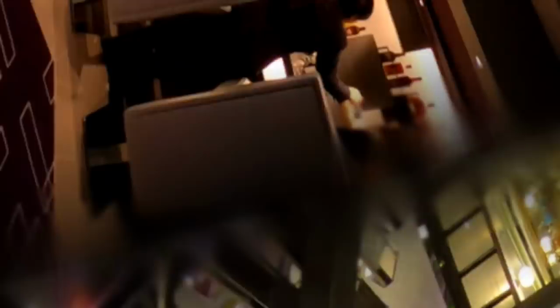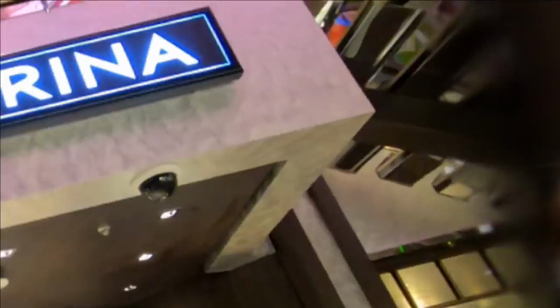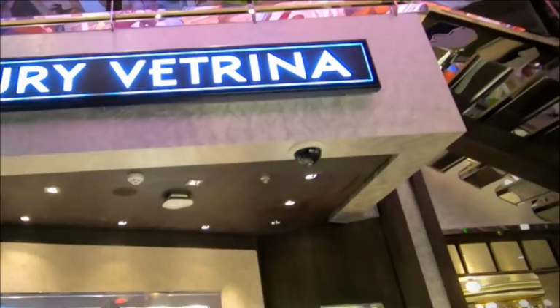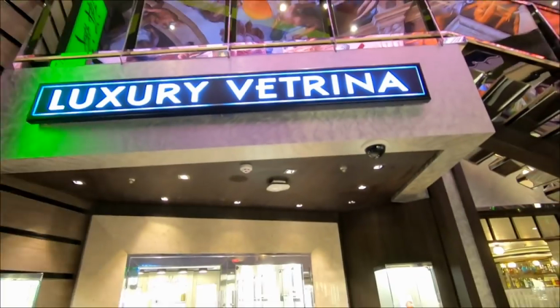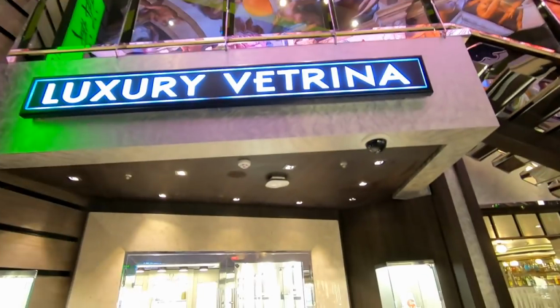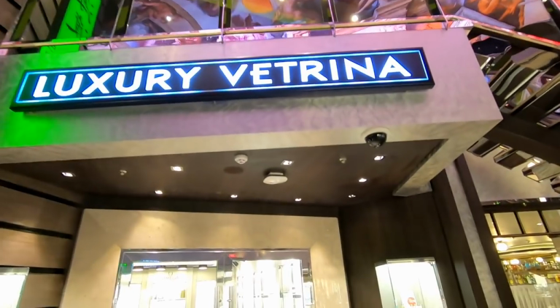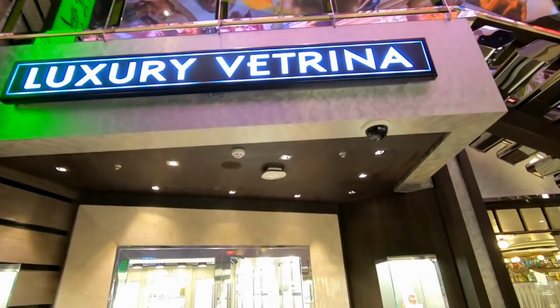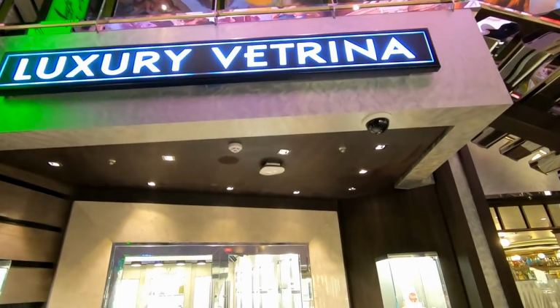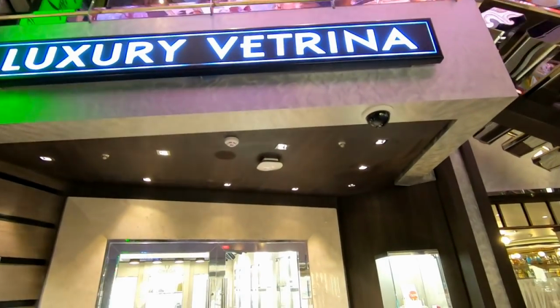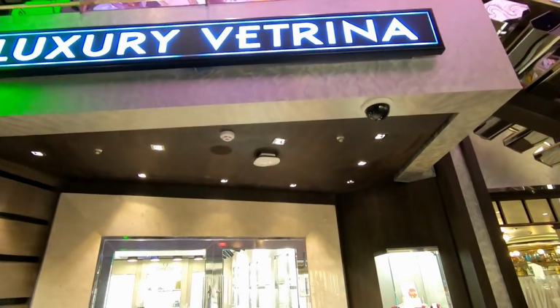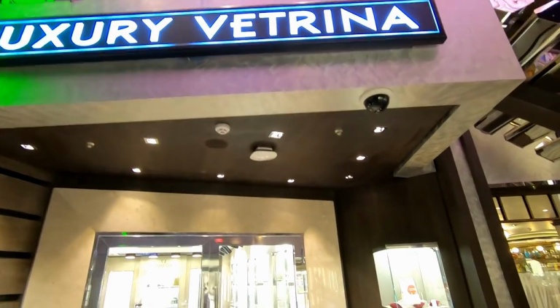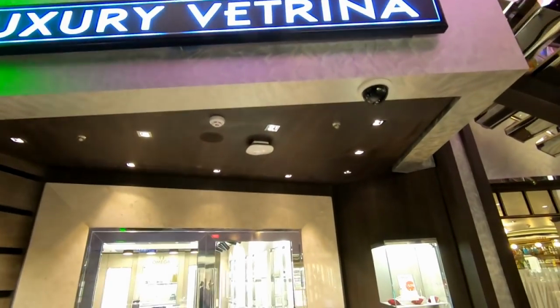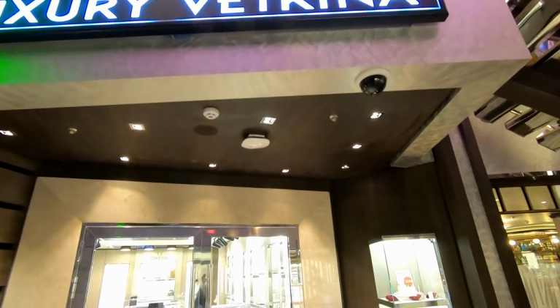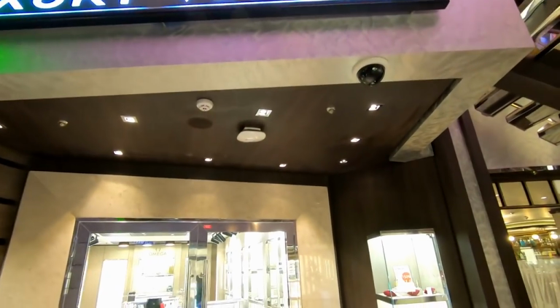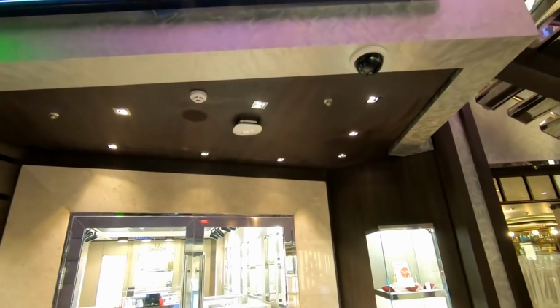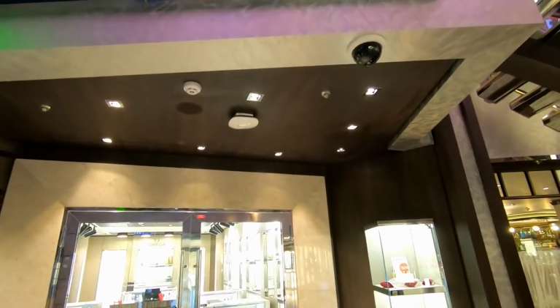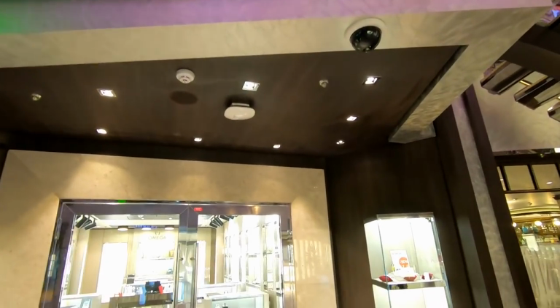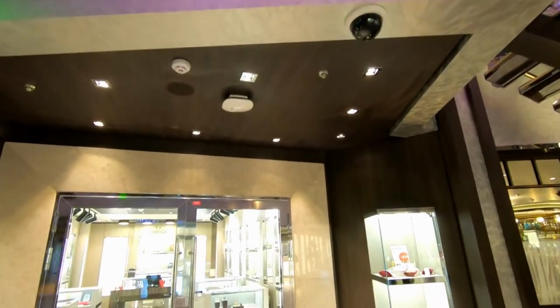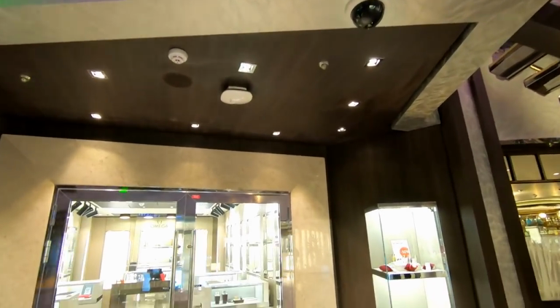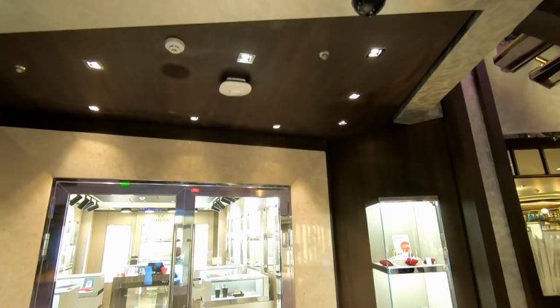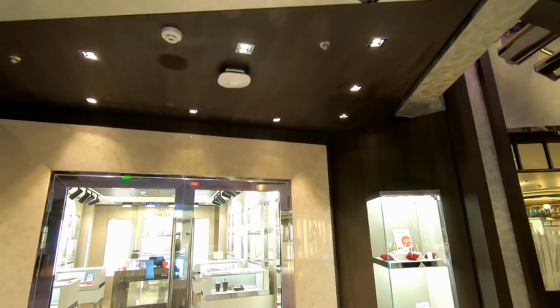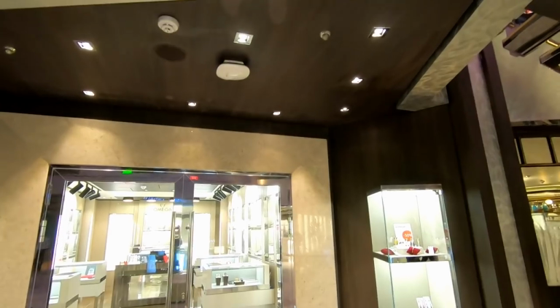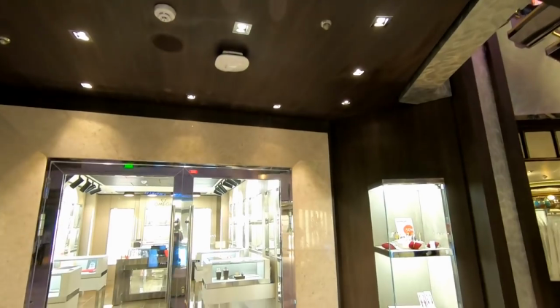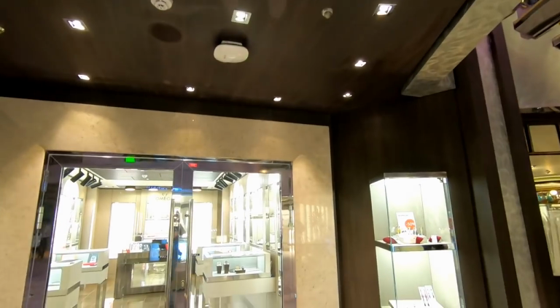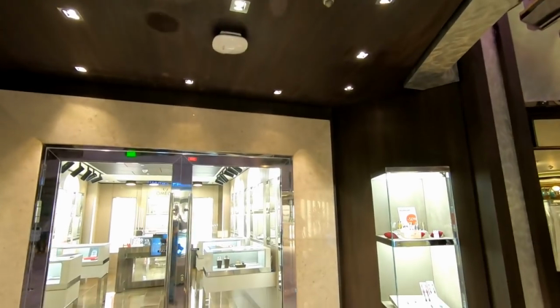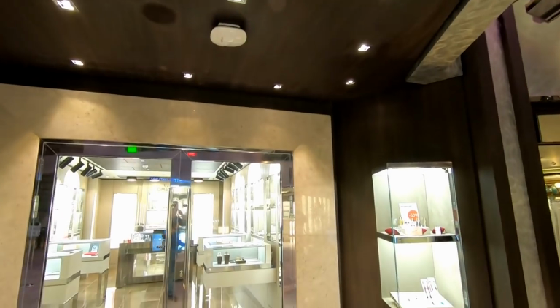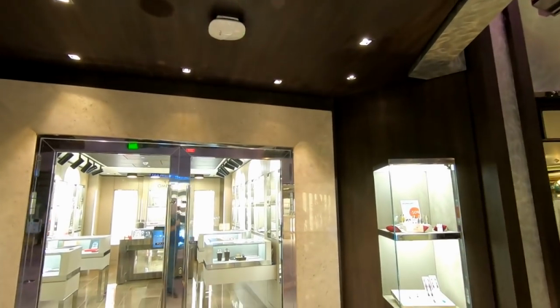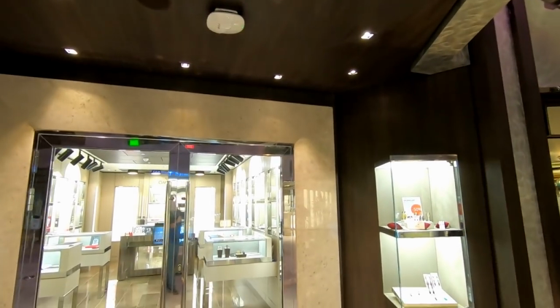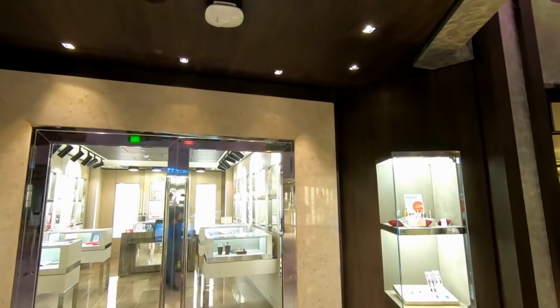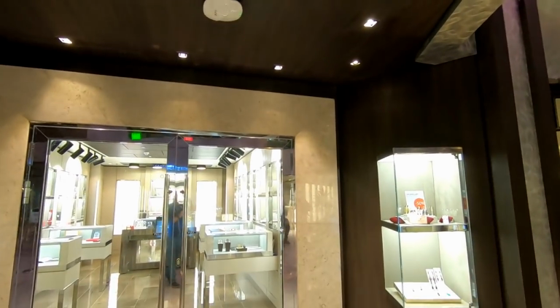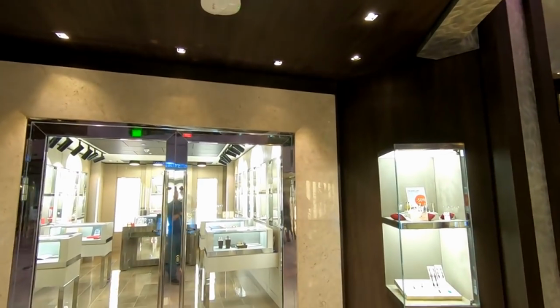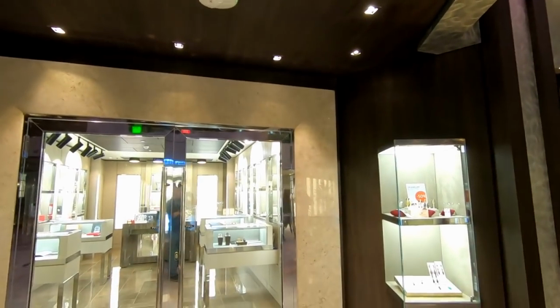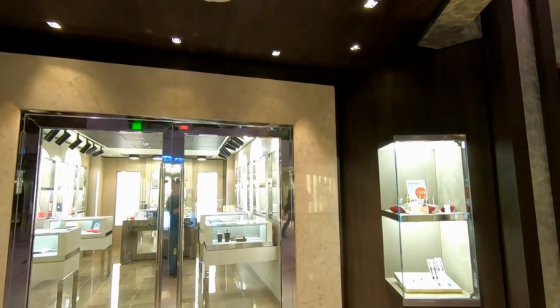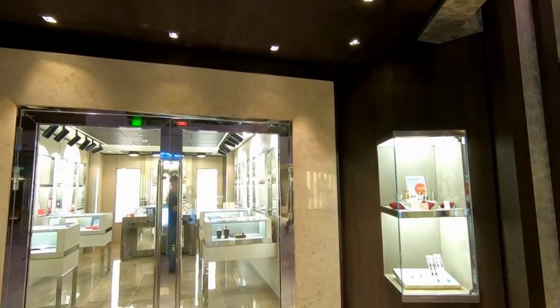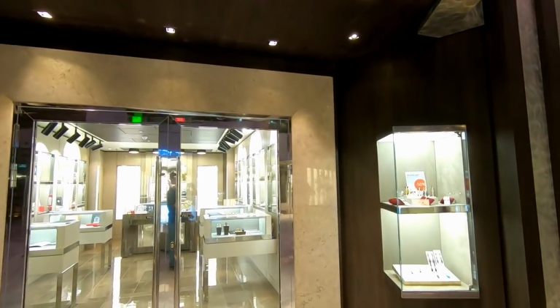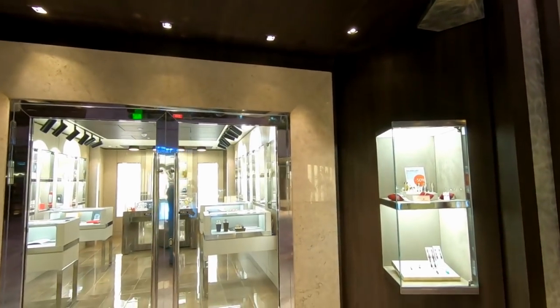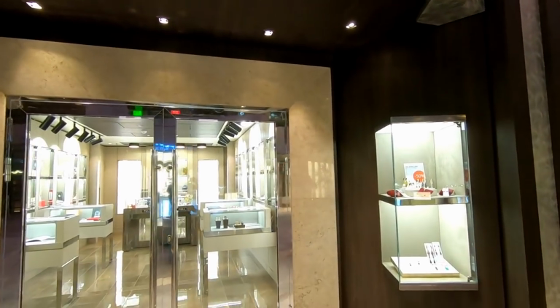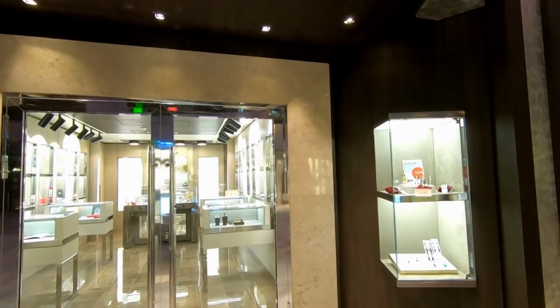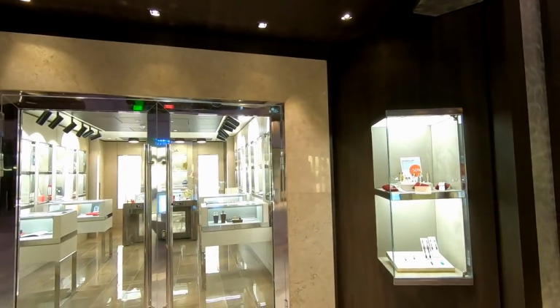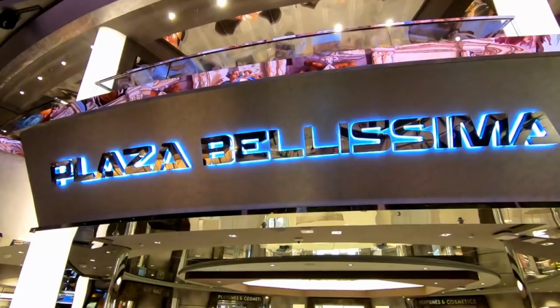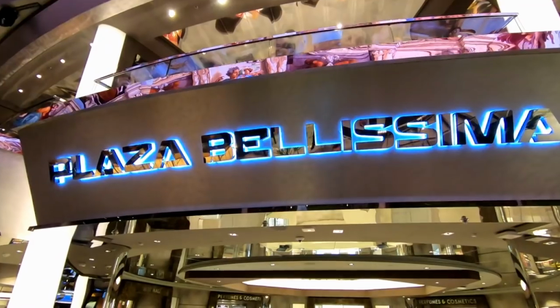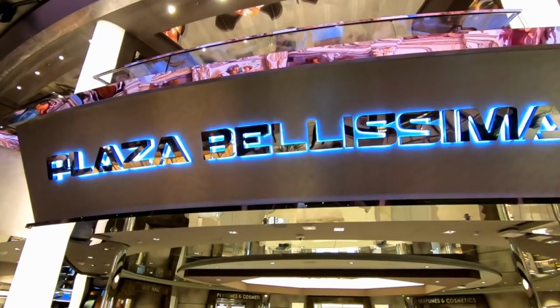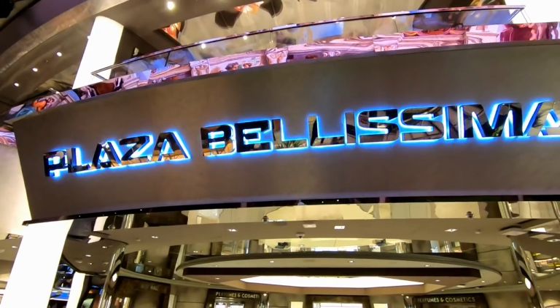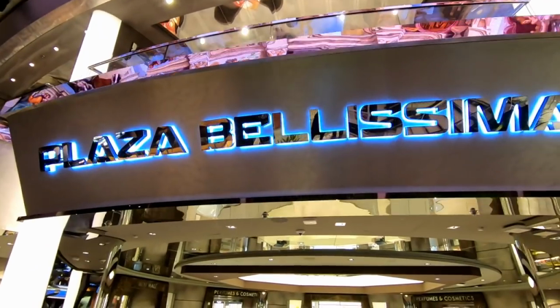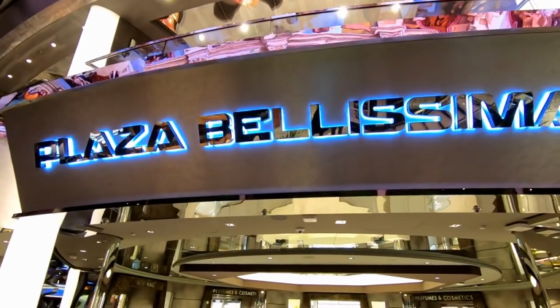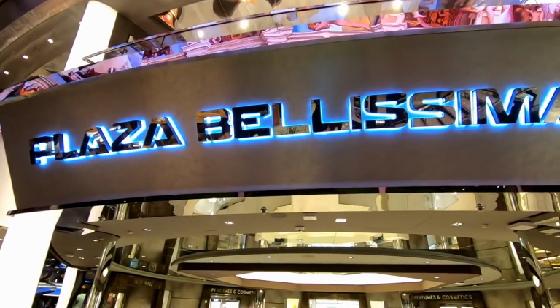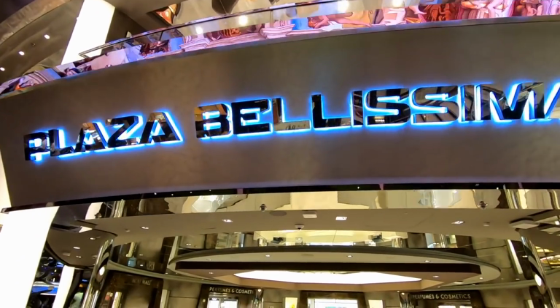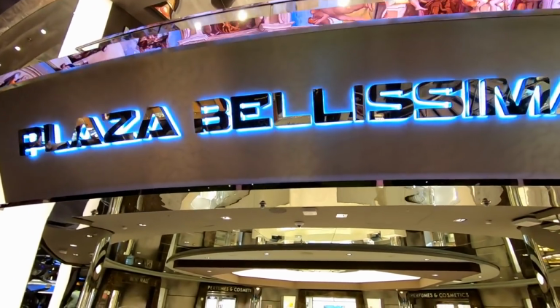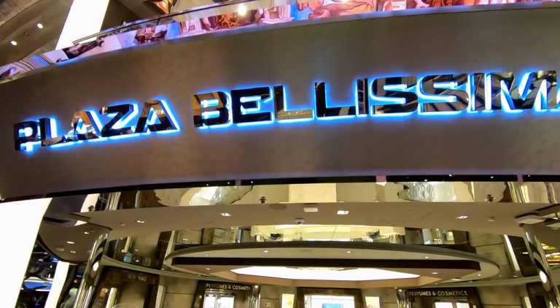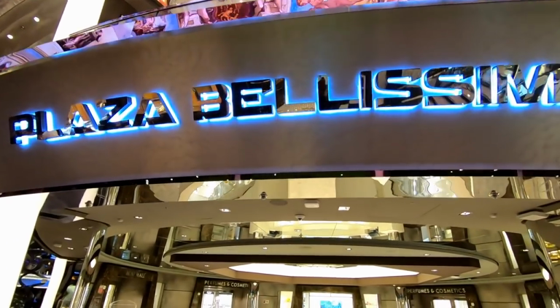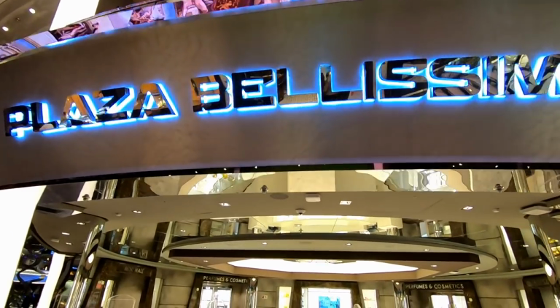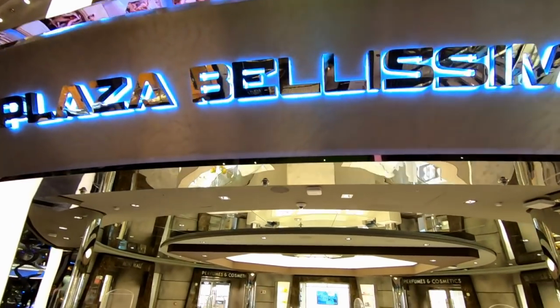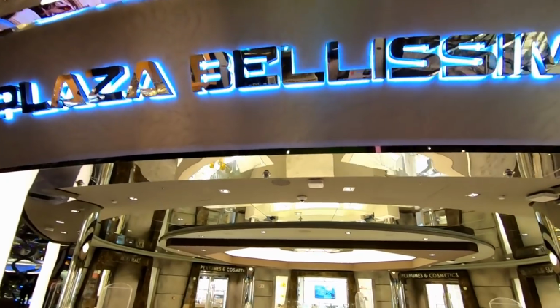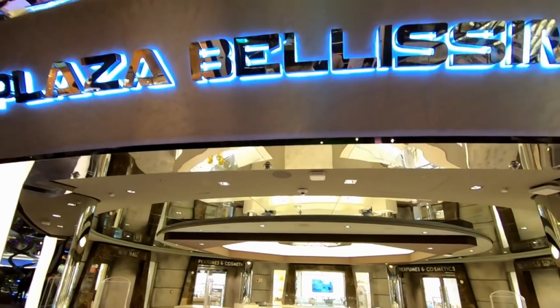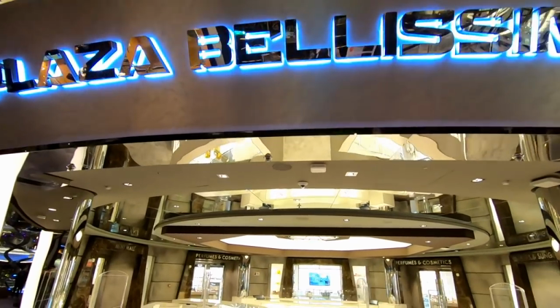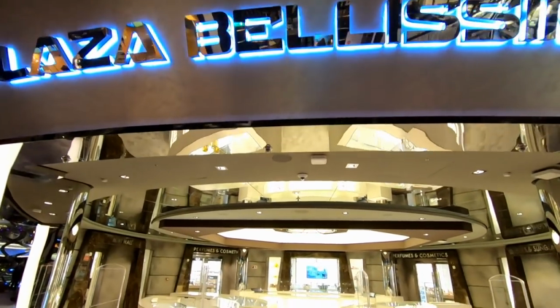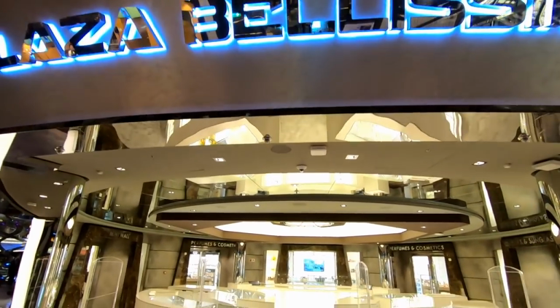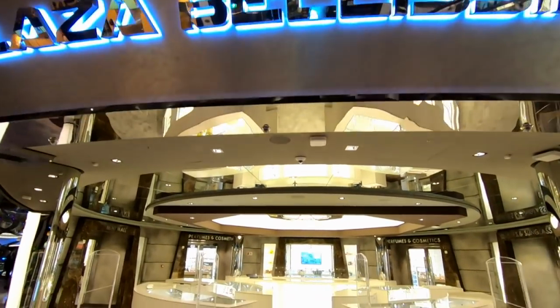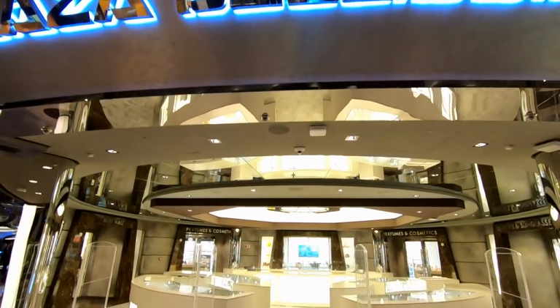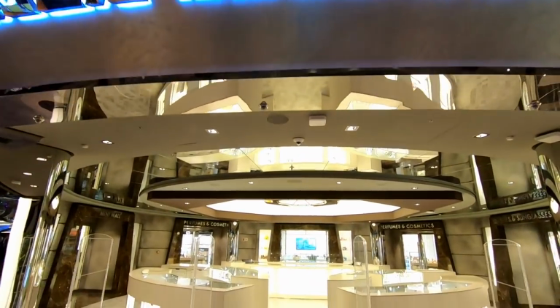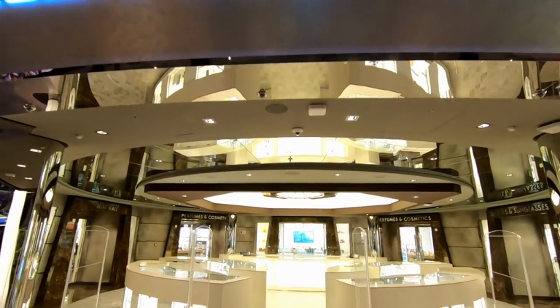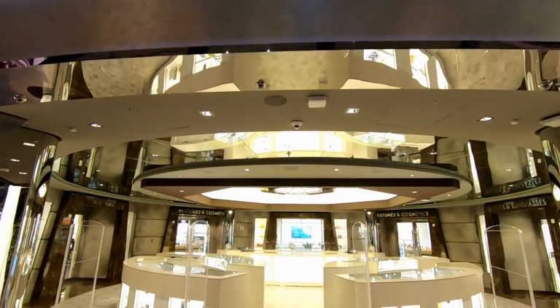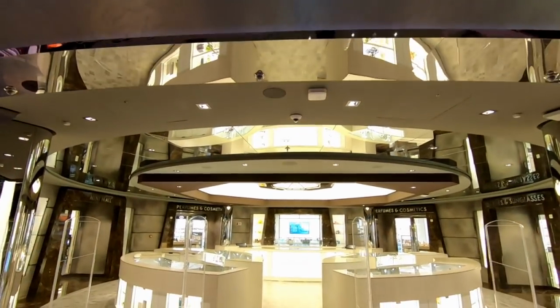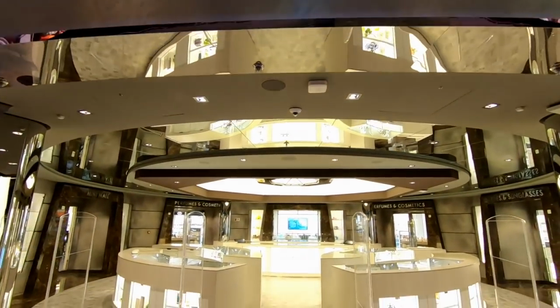Now we're on the lower part of Galleria Bellissima, and we're going to show you some of the shops and boutiques along the way.